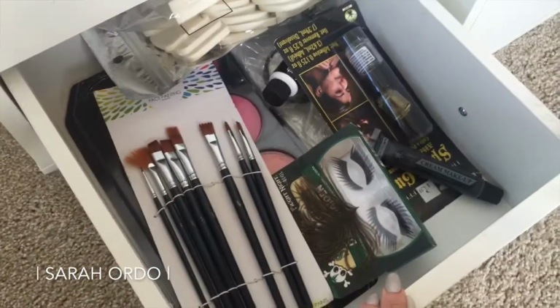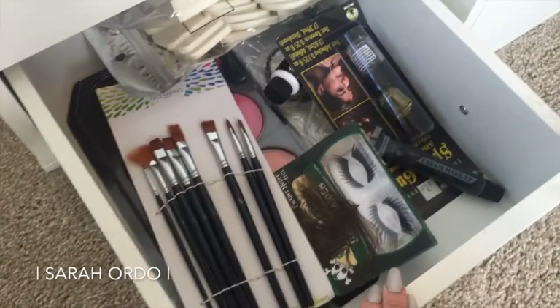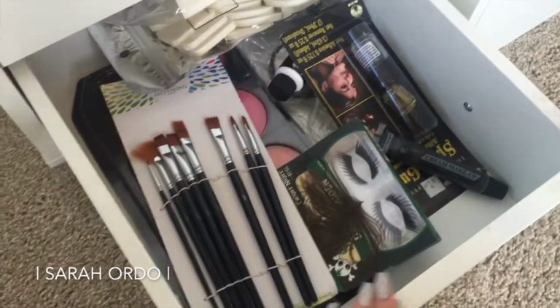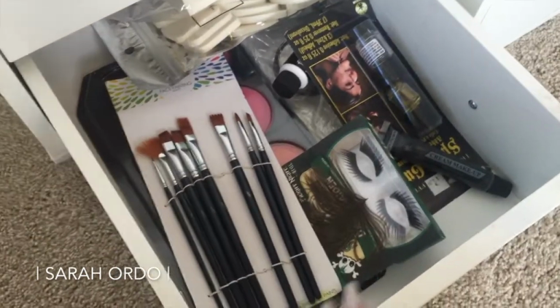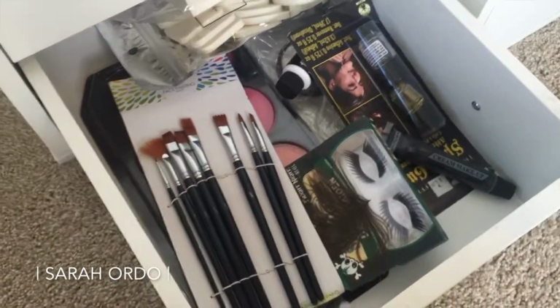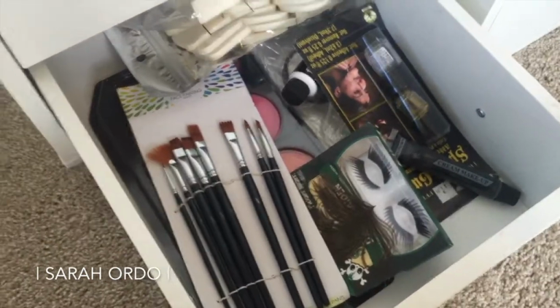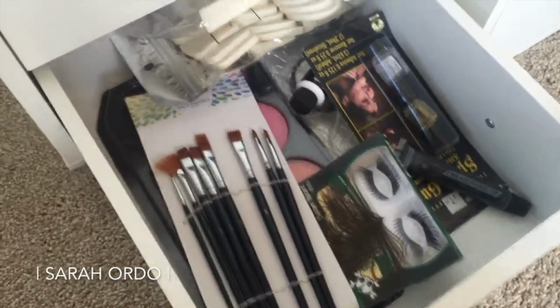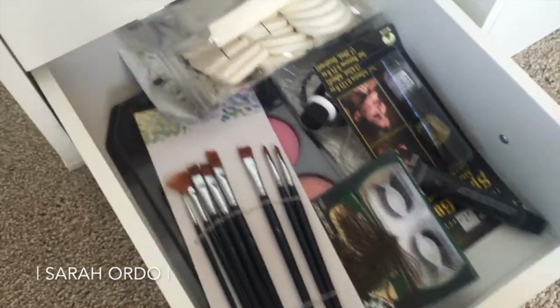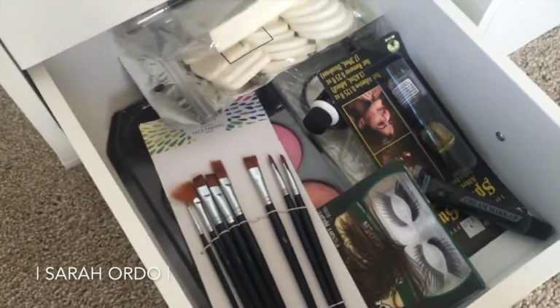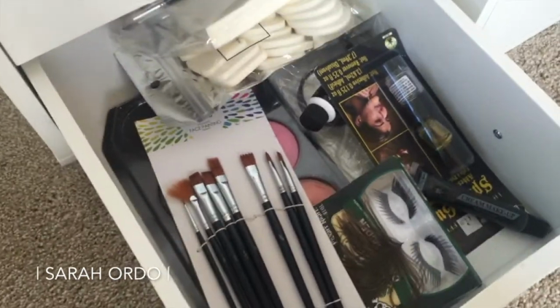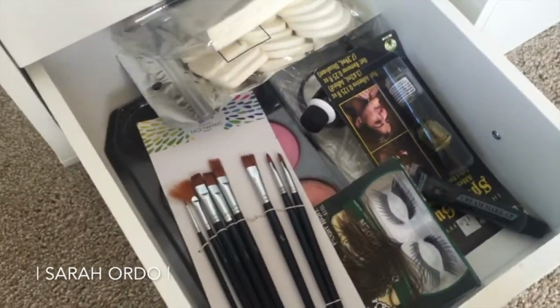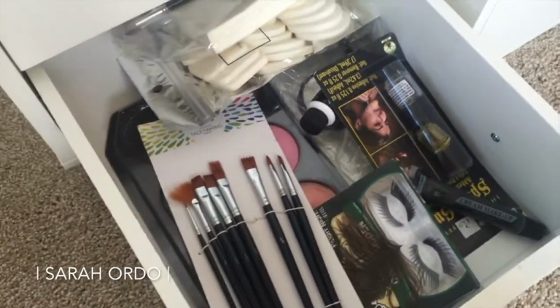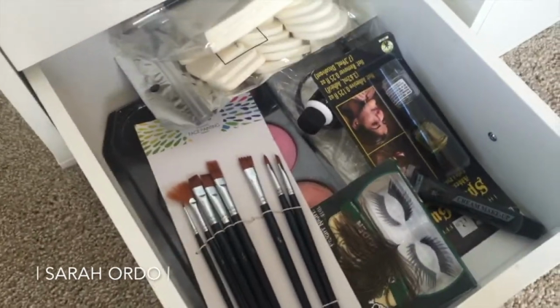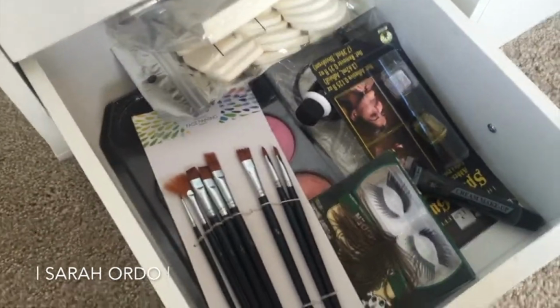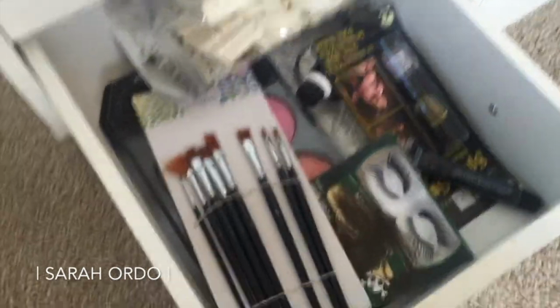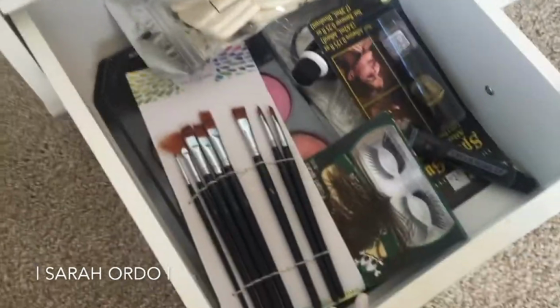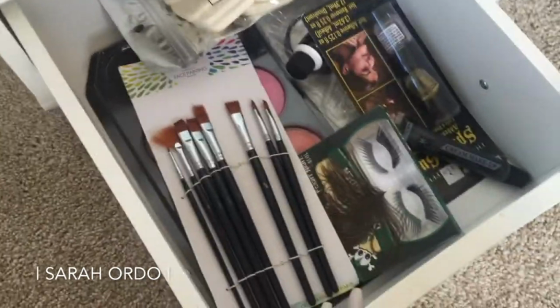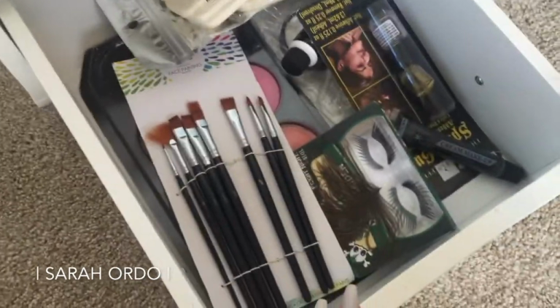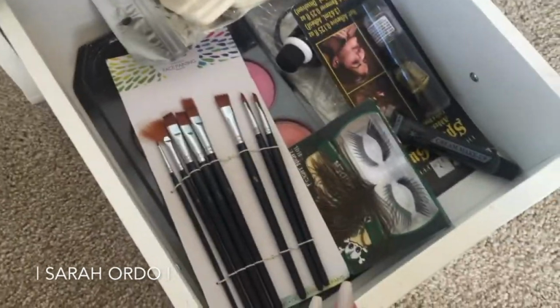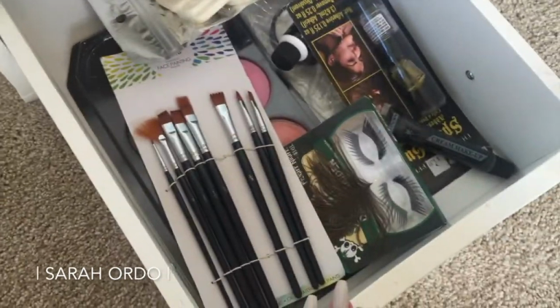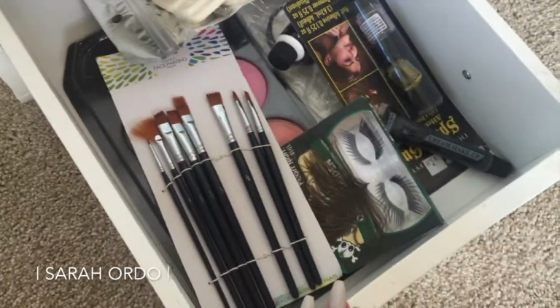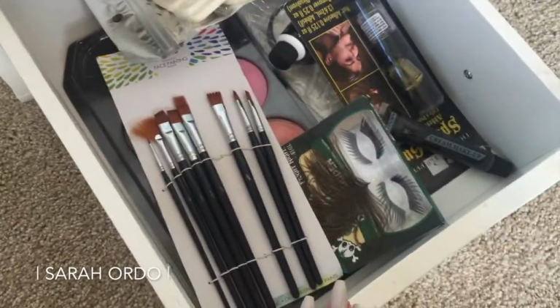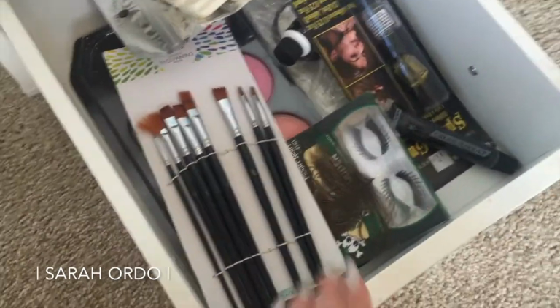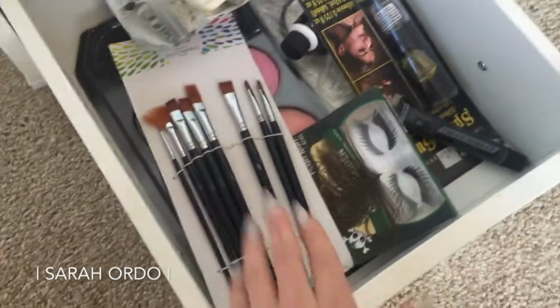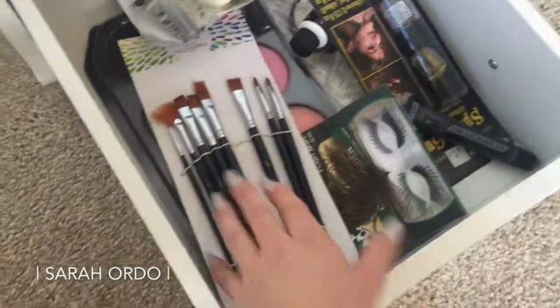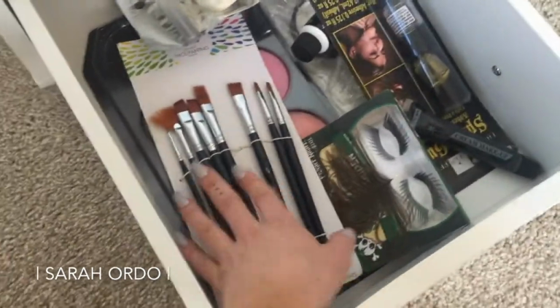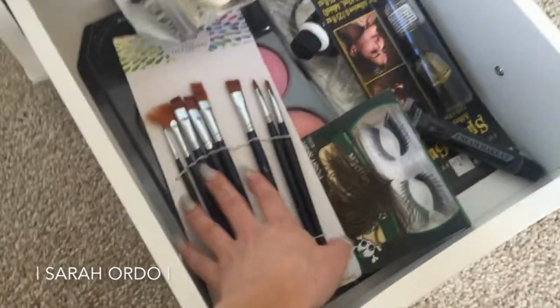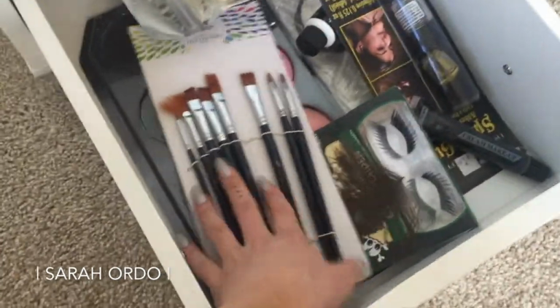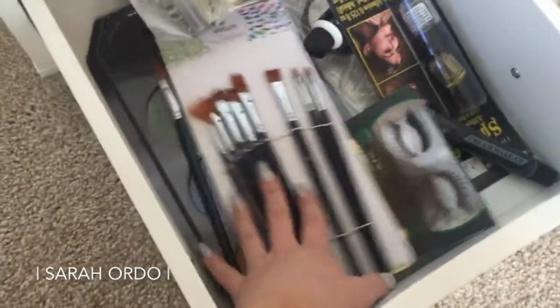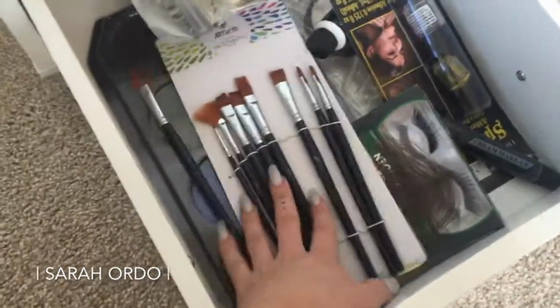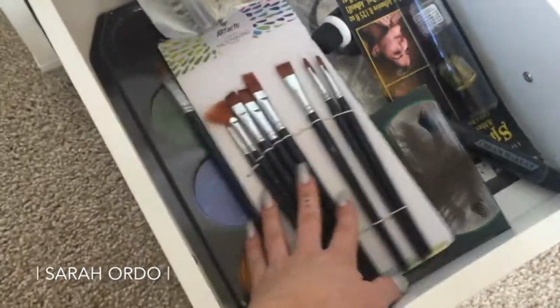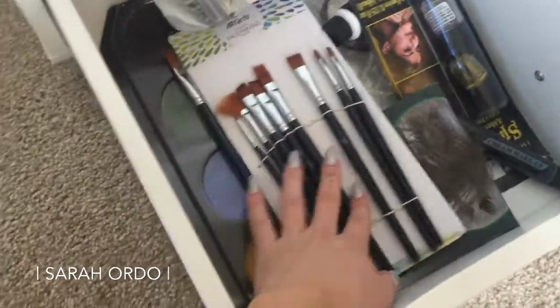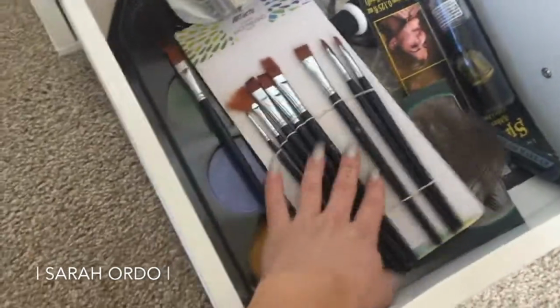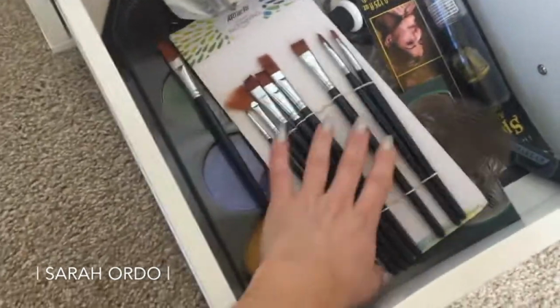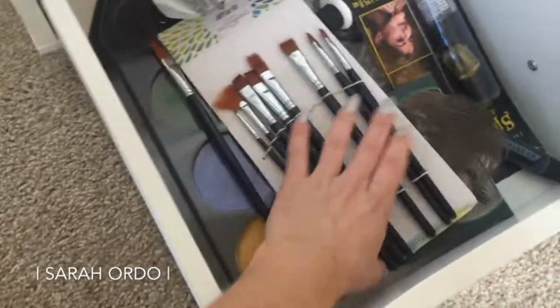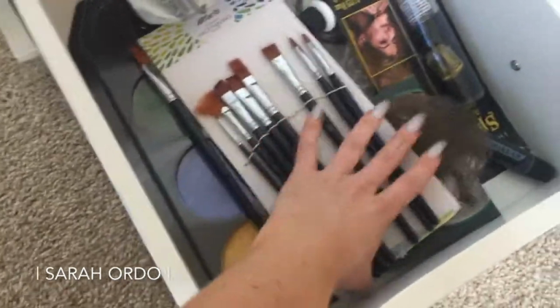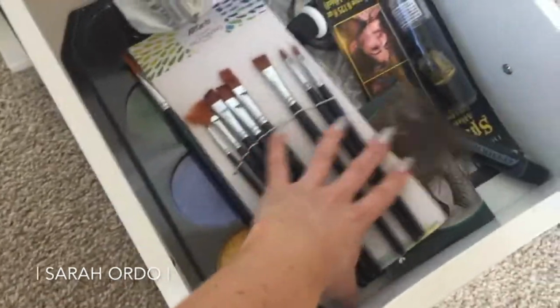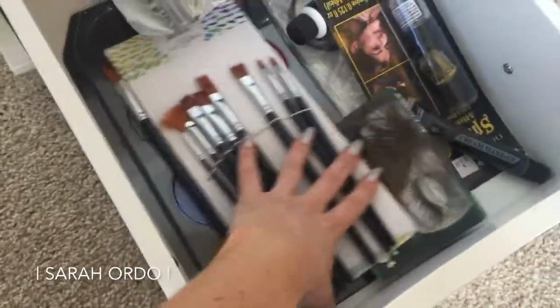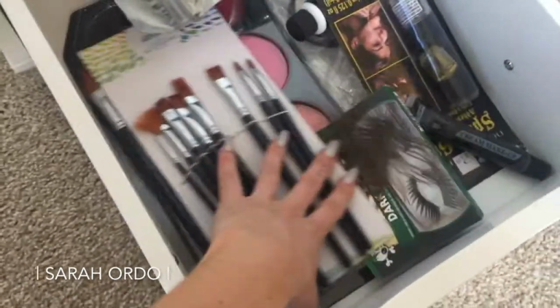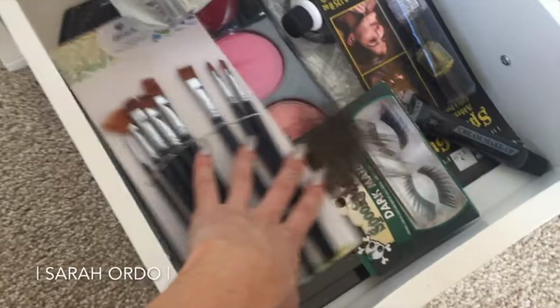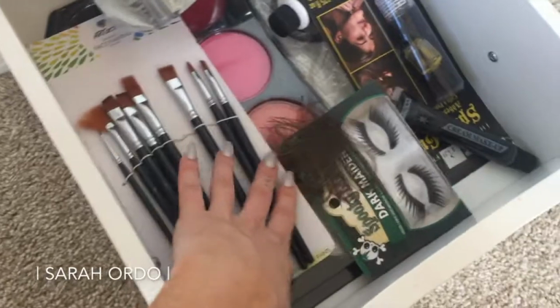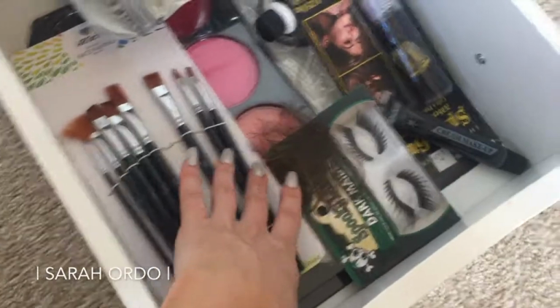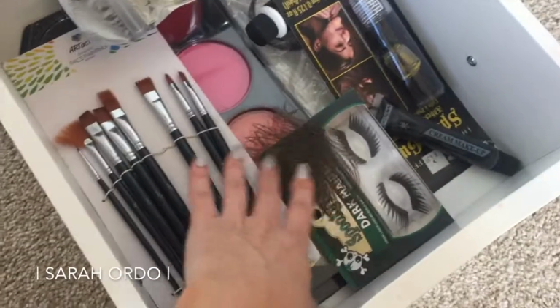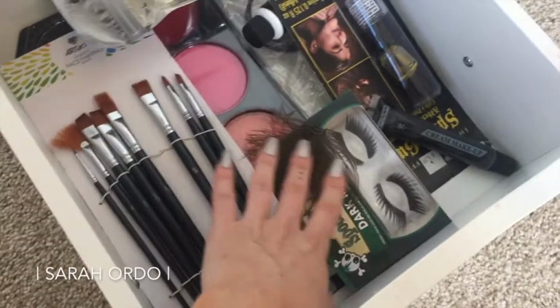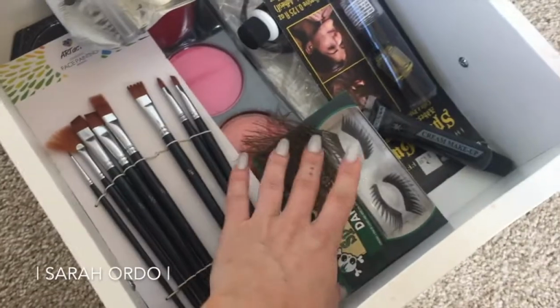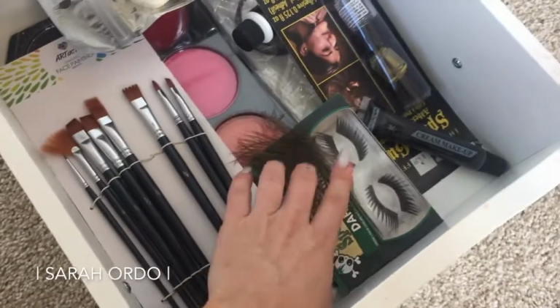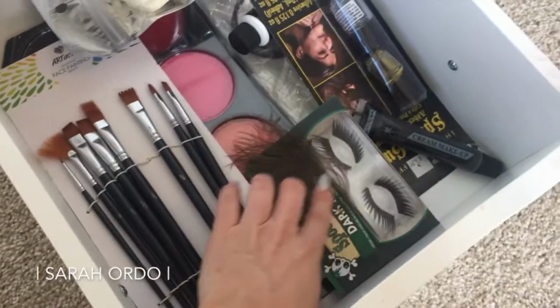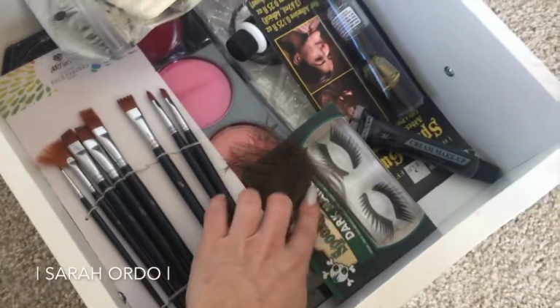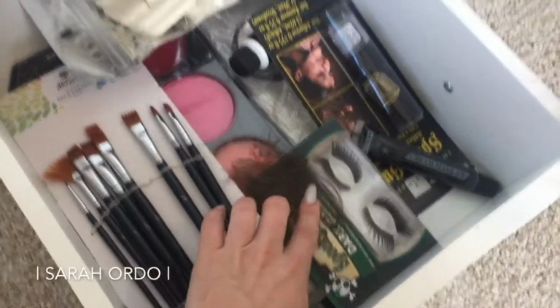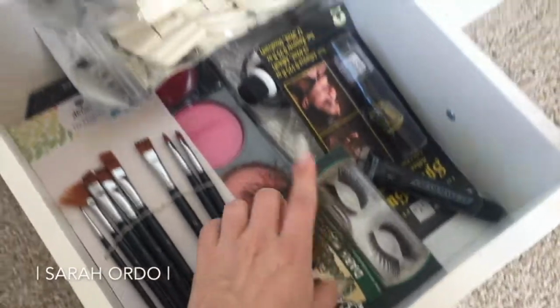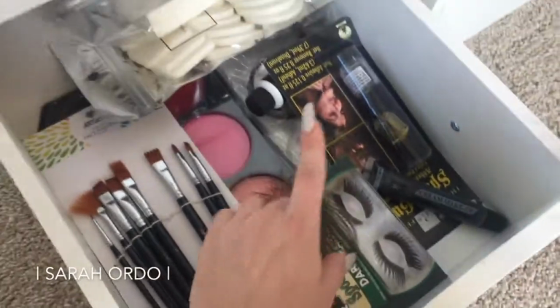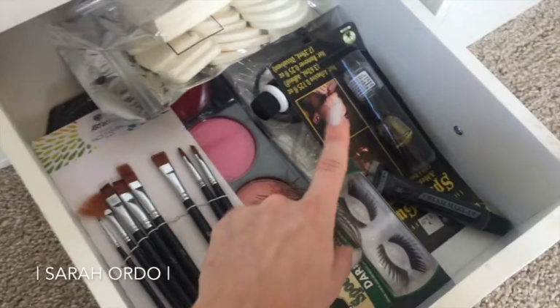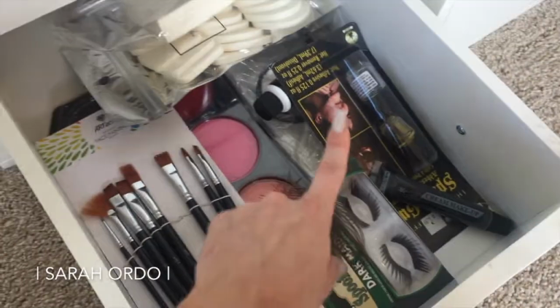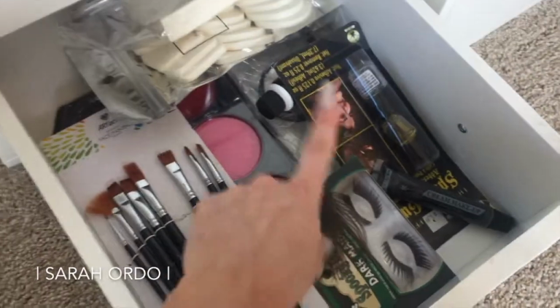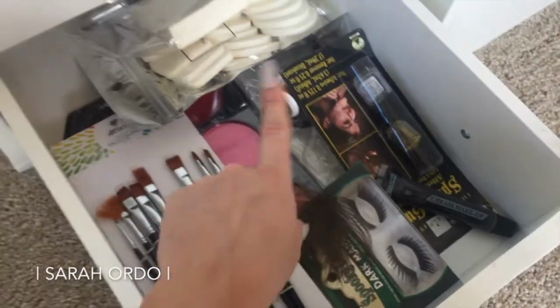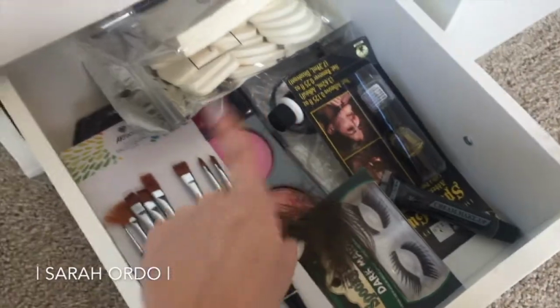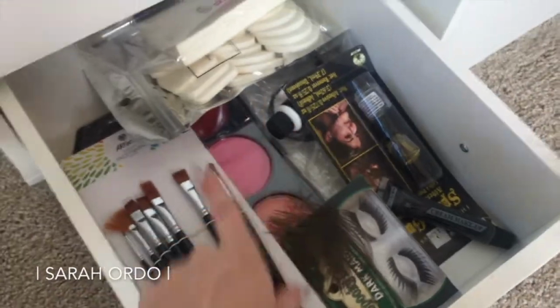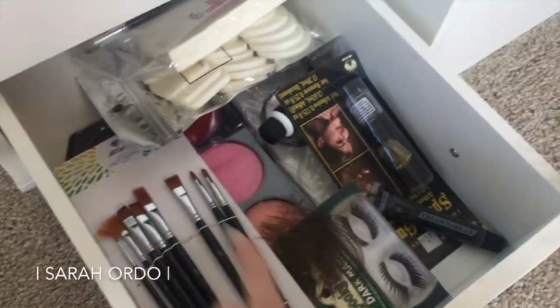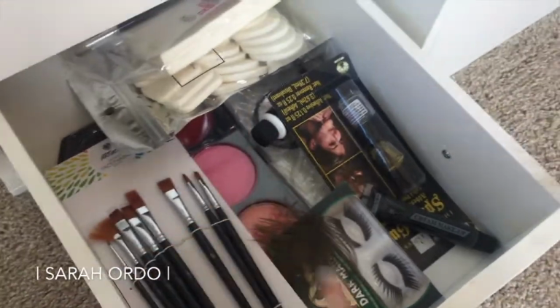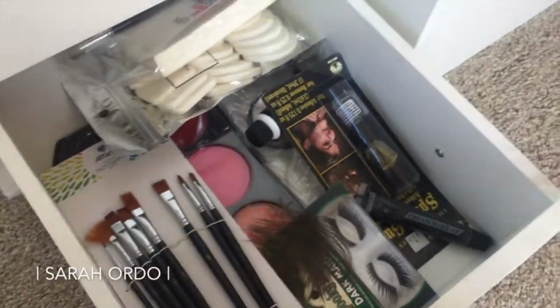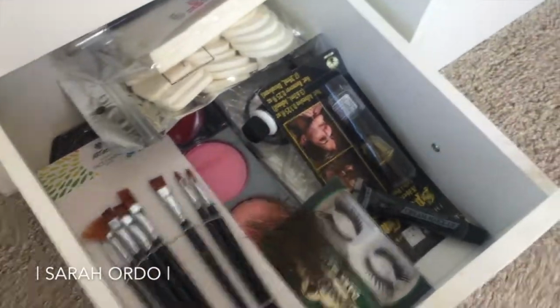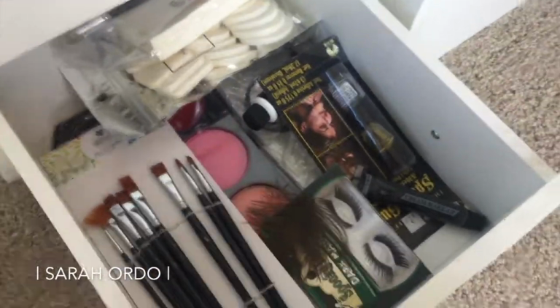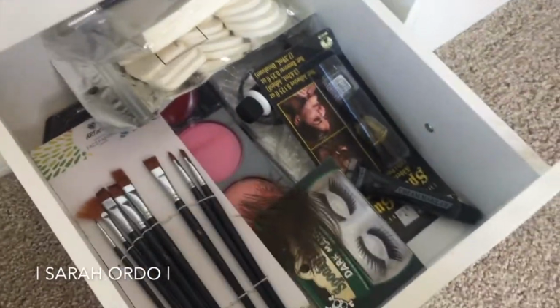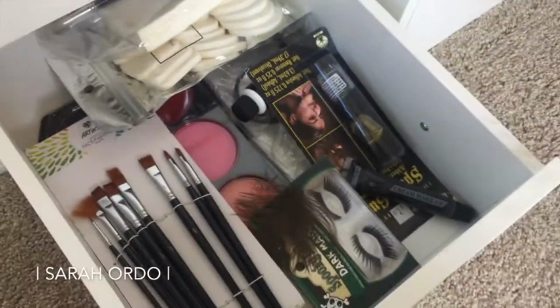And then this is my Halloween makeup drawer — all kinds of fun face paintings, fun lashes, all kinds of things like that.